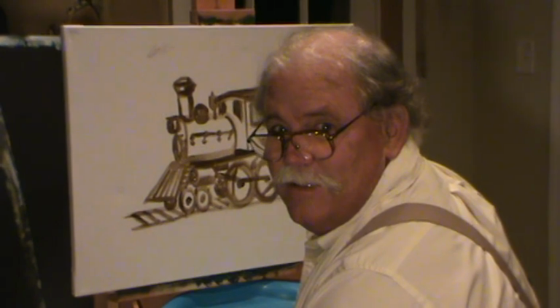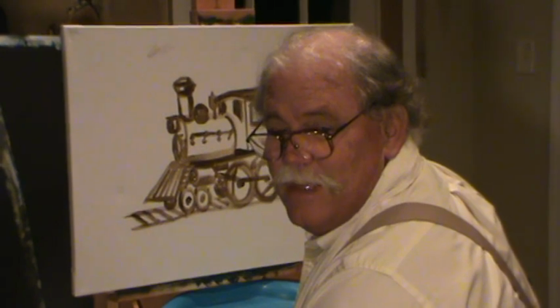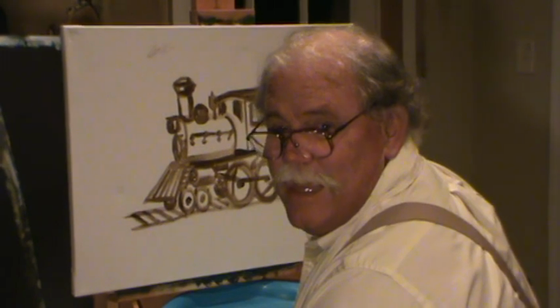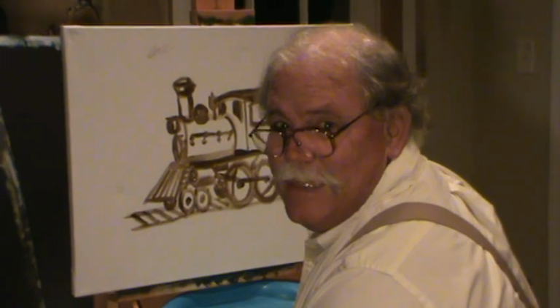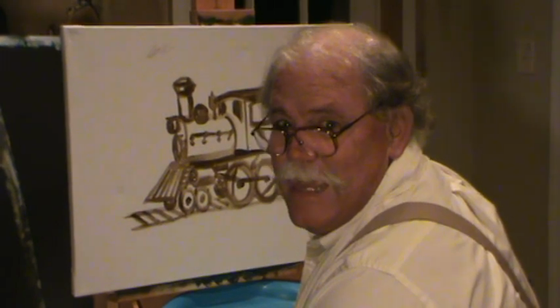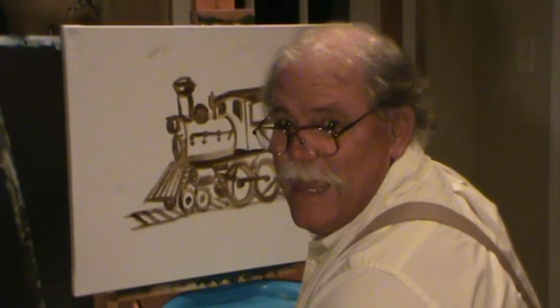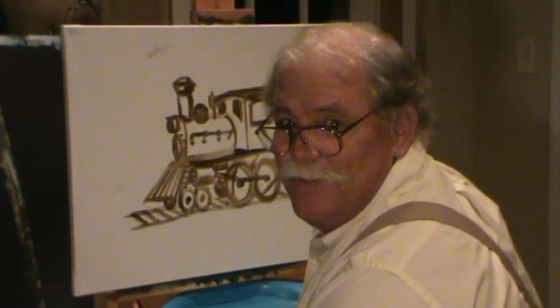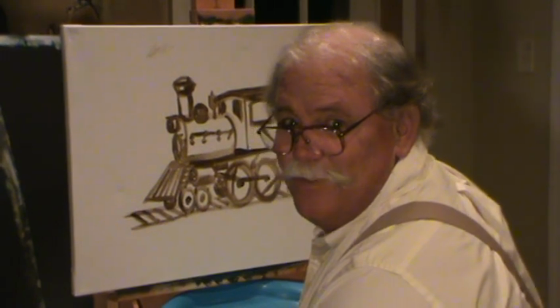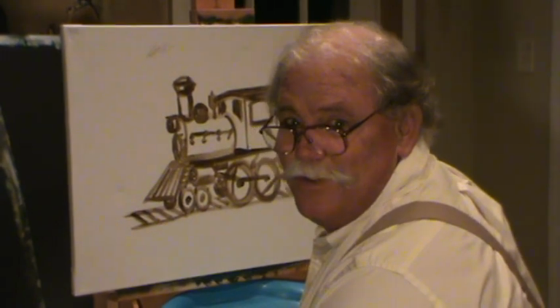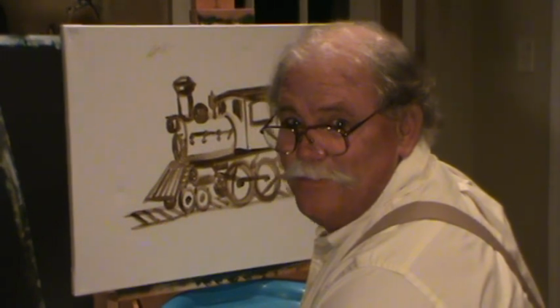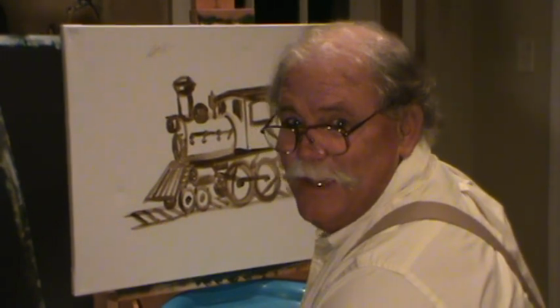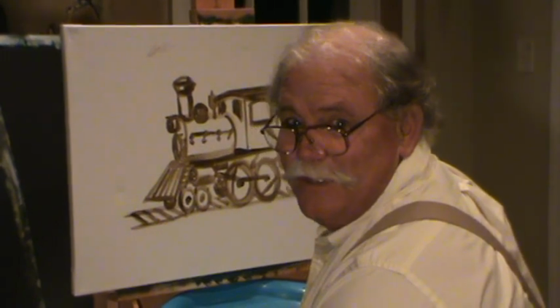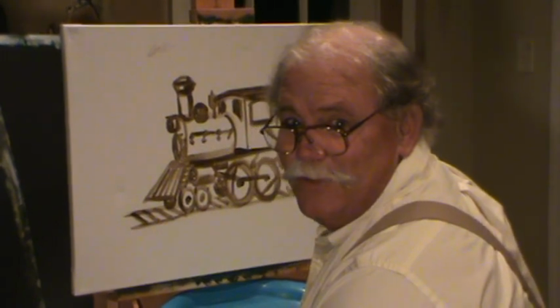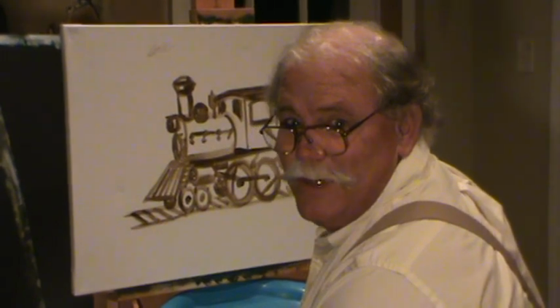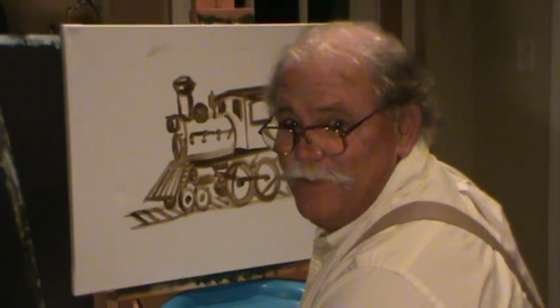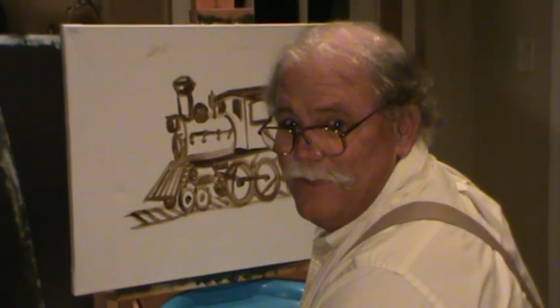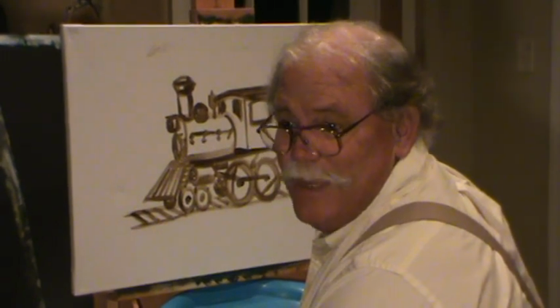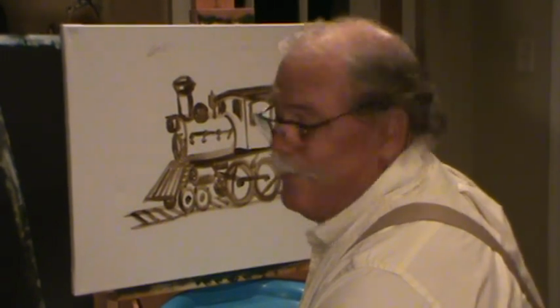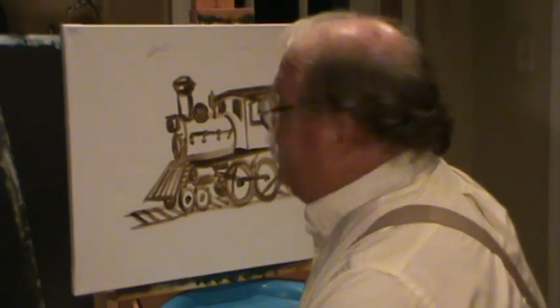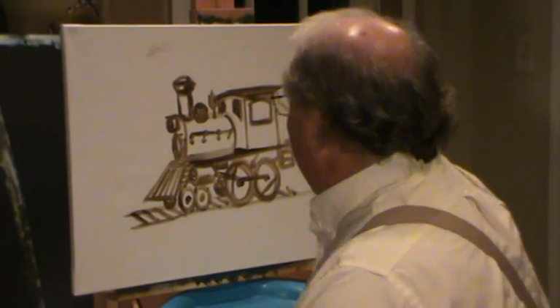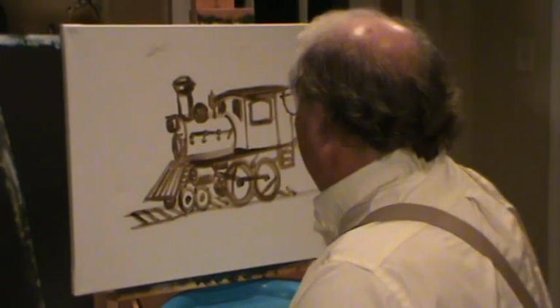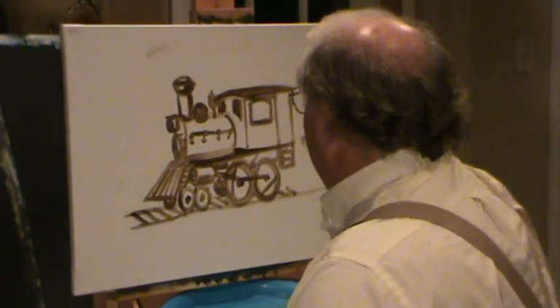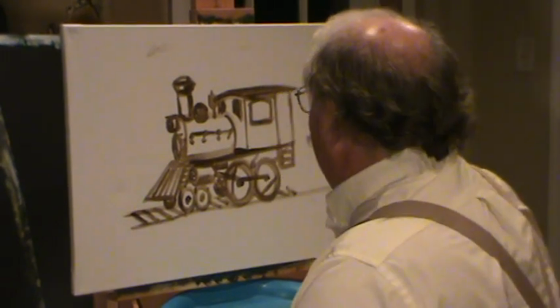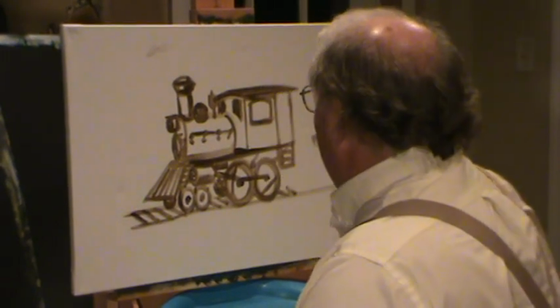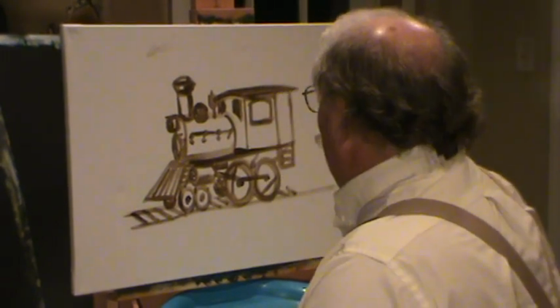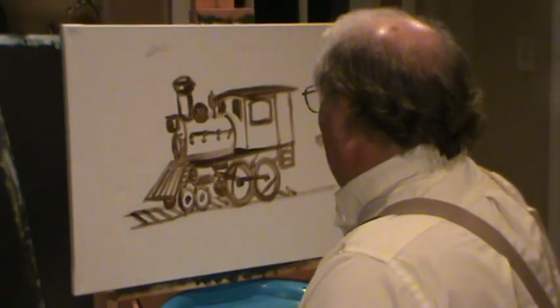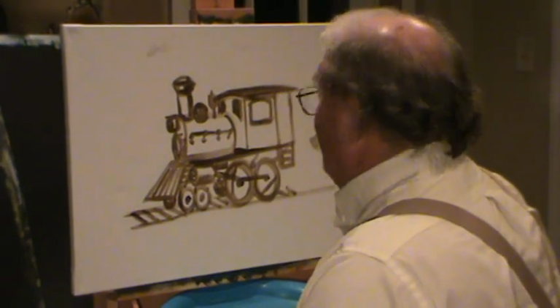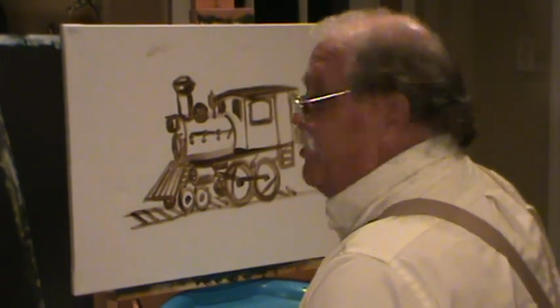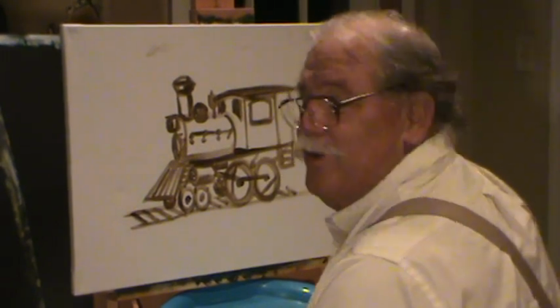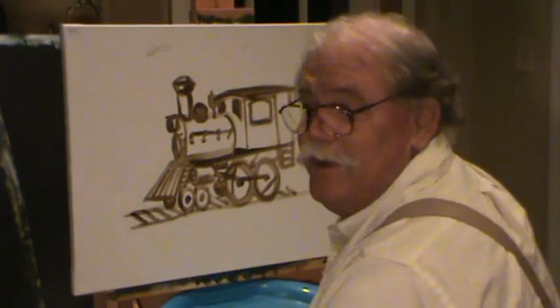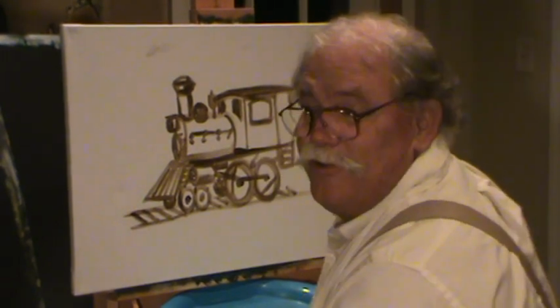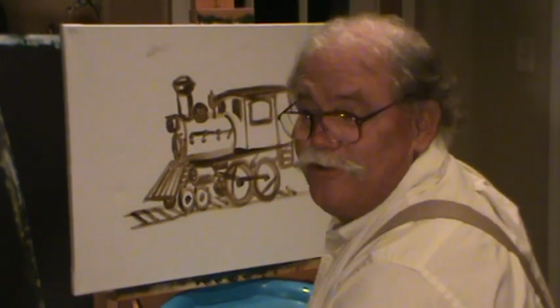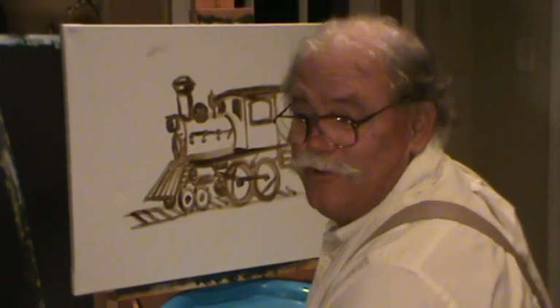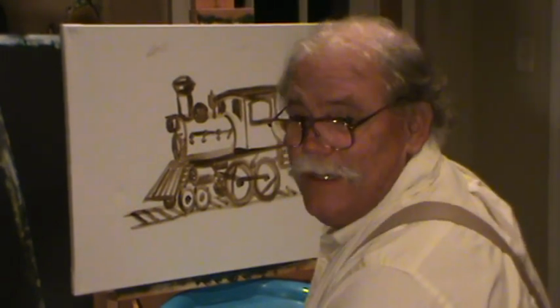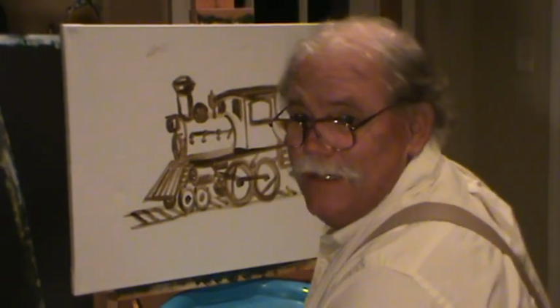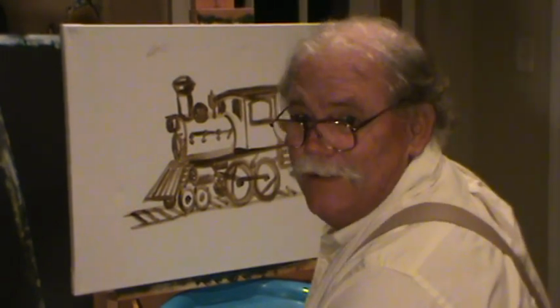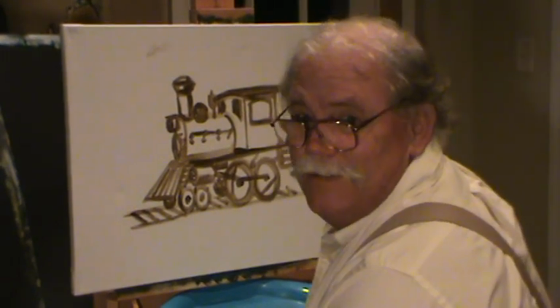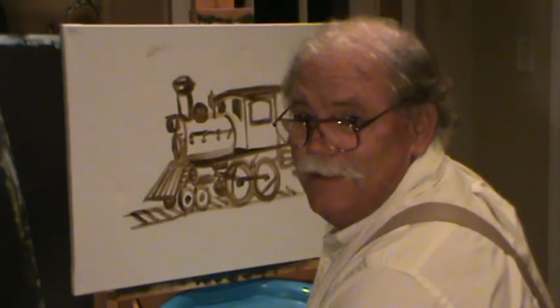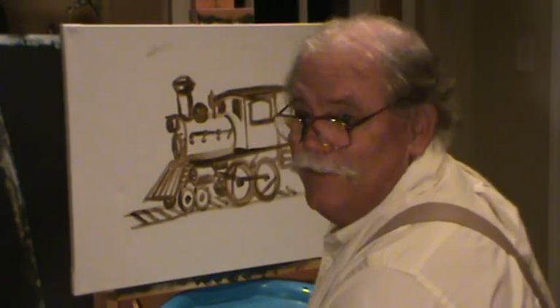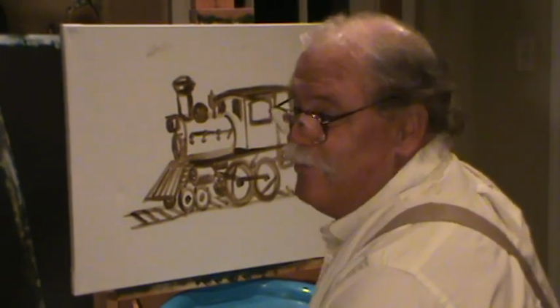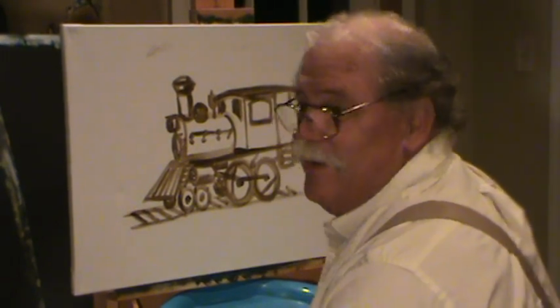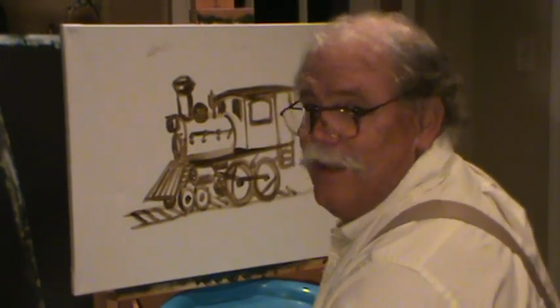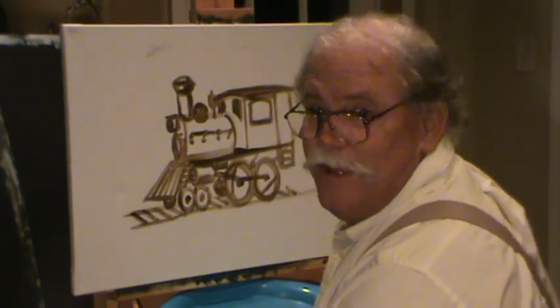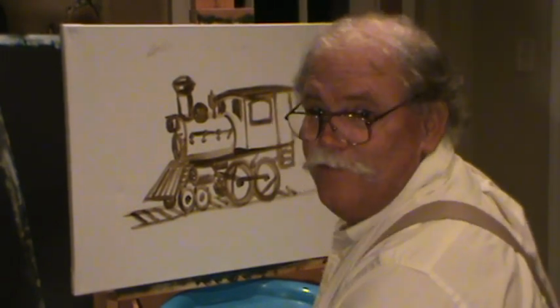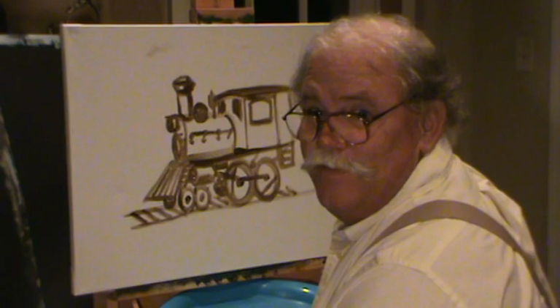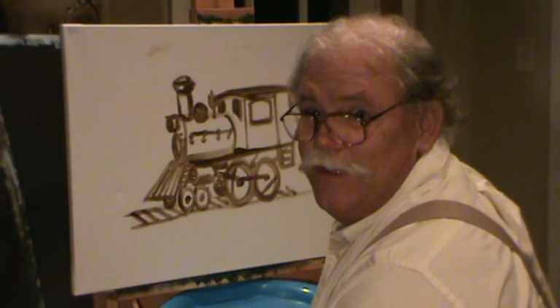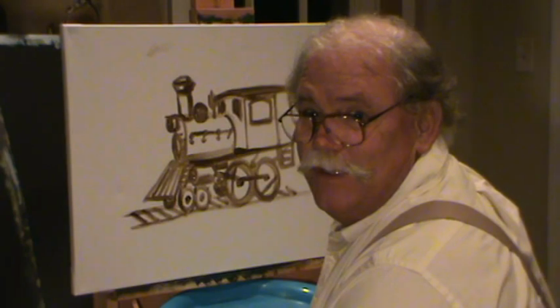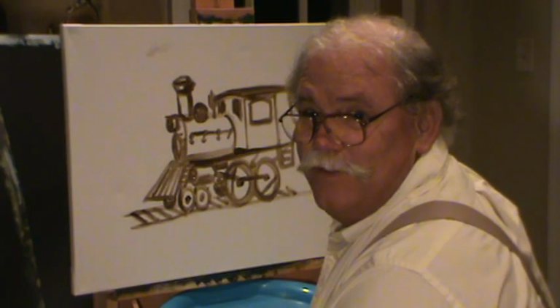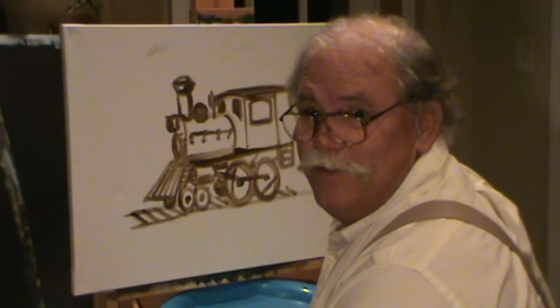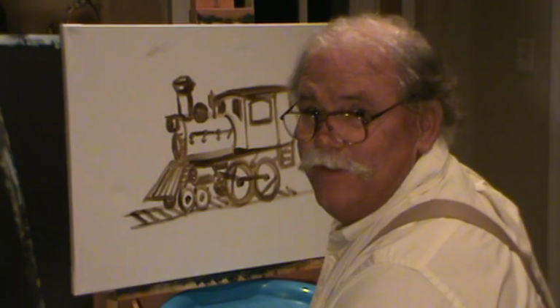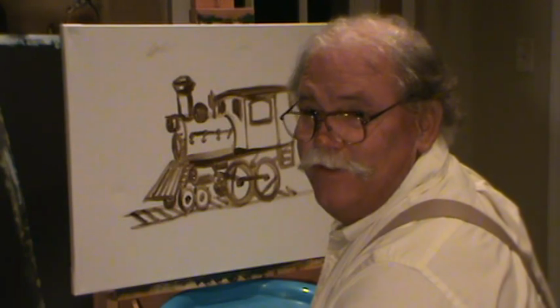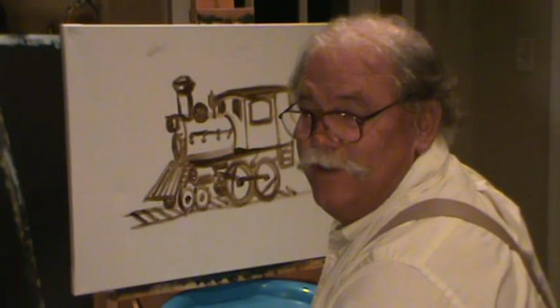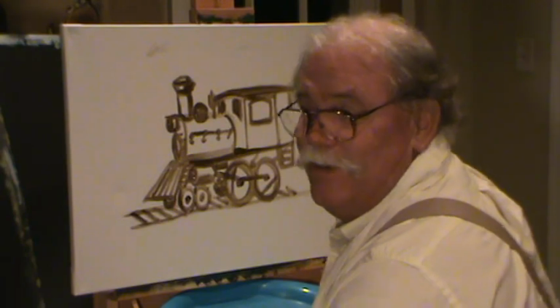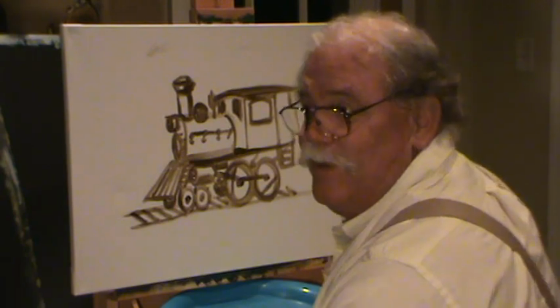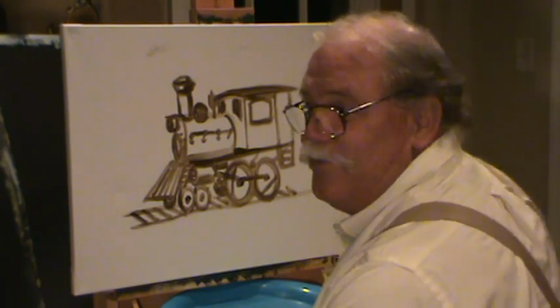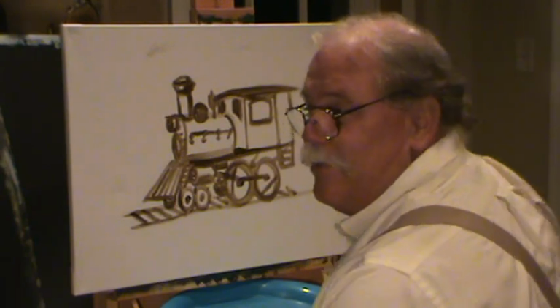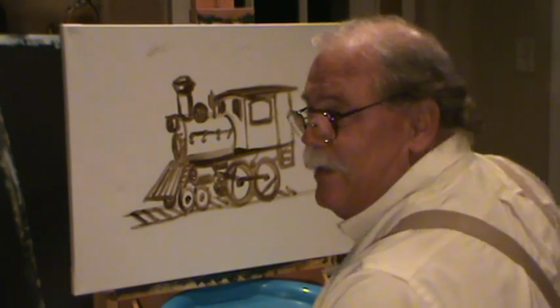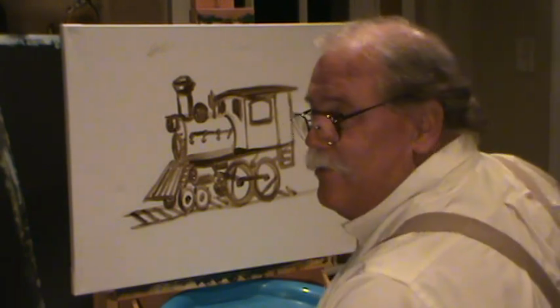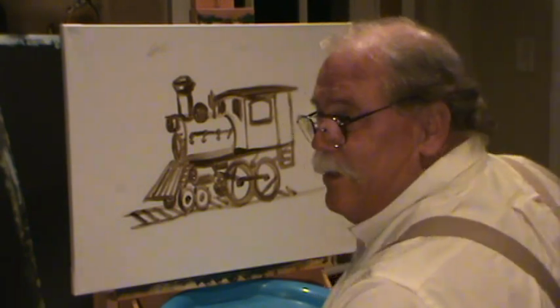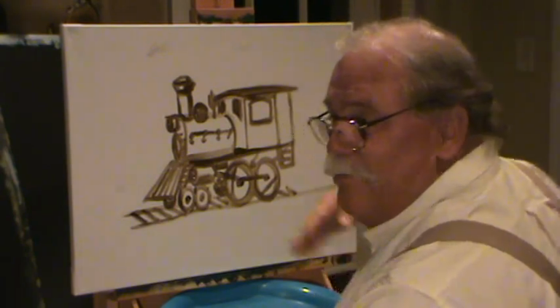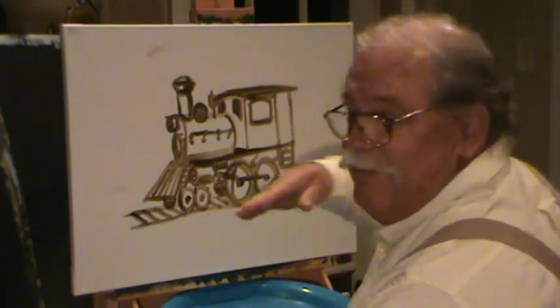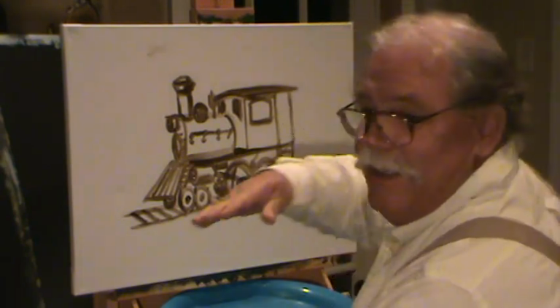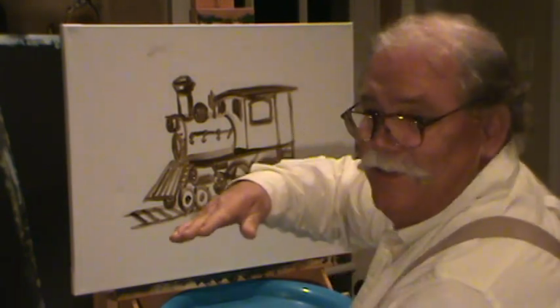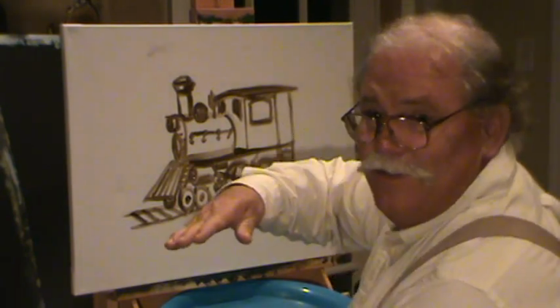Hey guys, welcome back to Ralph's House. We're doing our train. This is a lot of fun because trains go places.